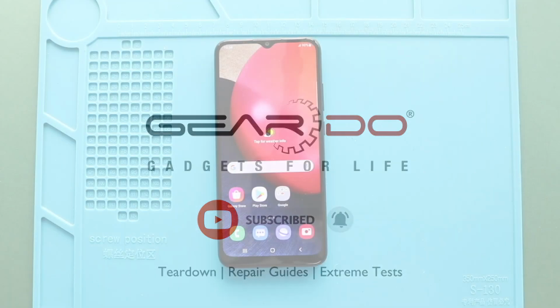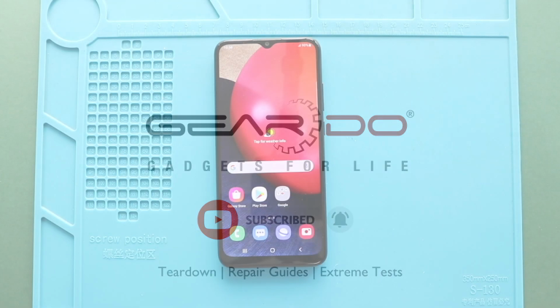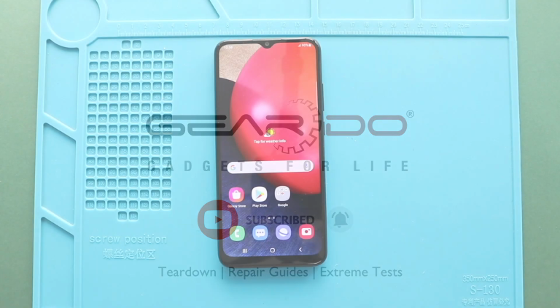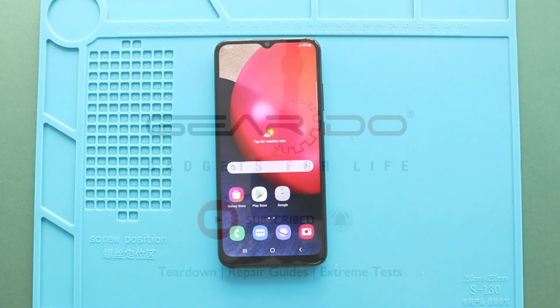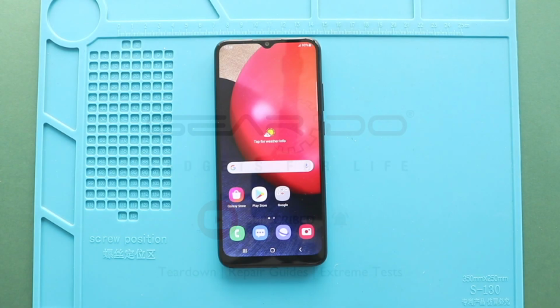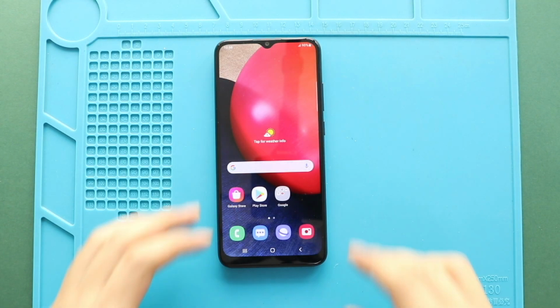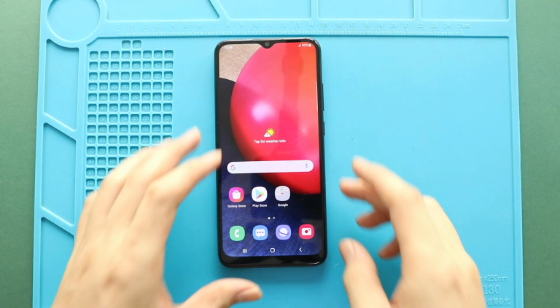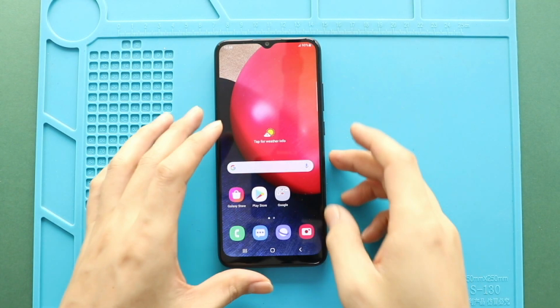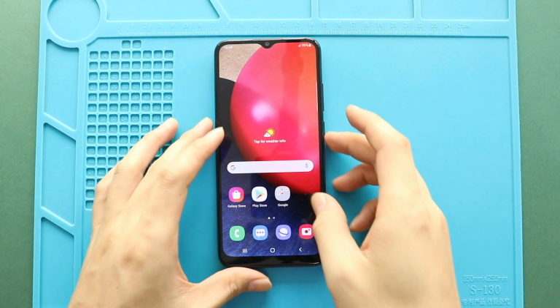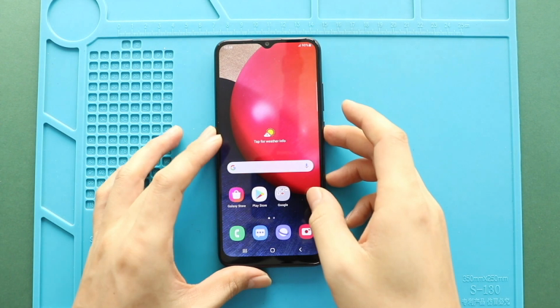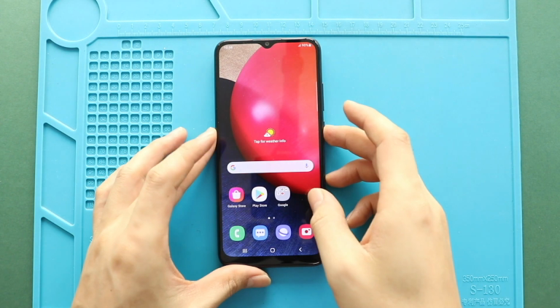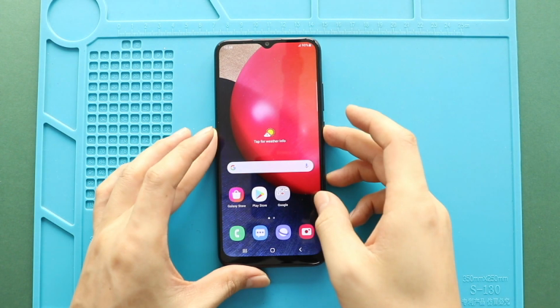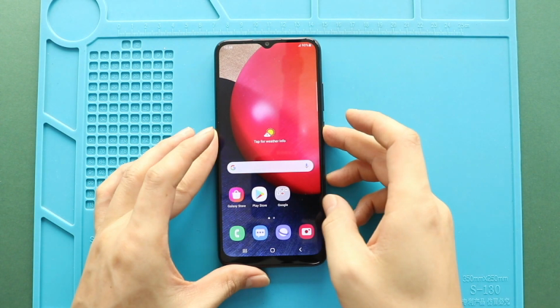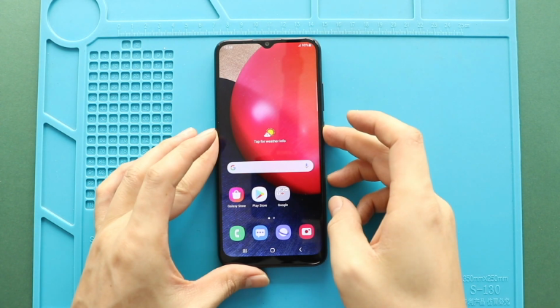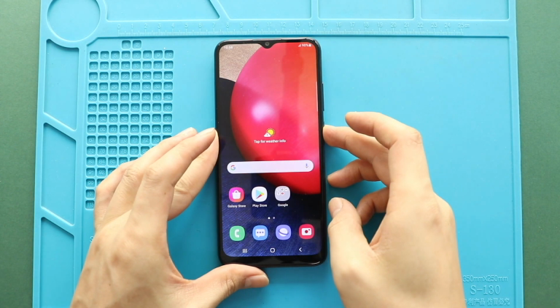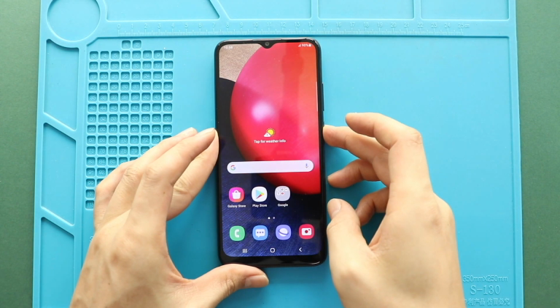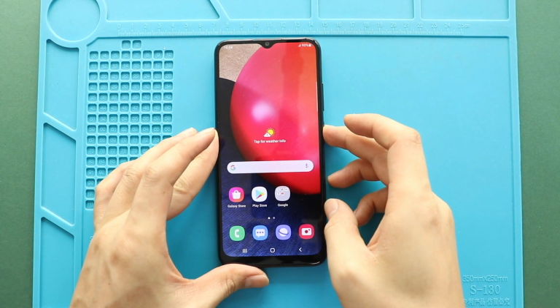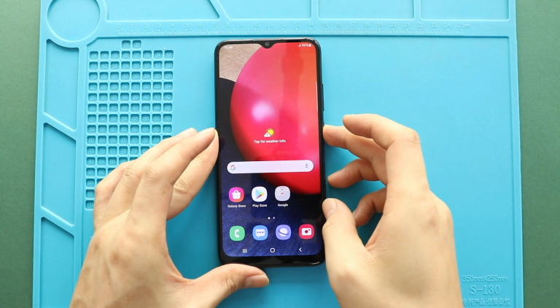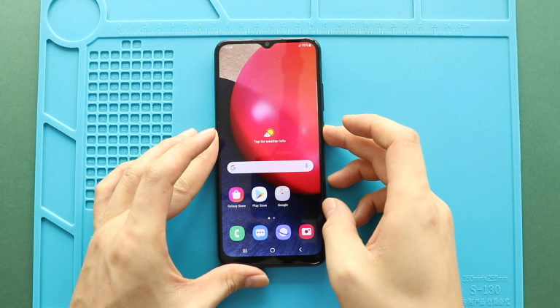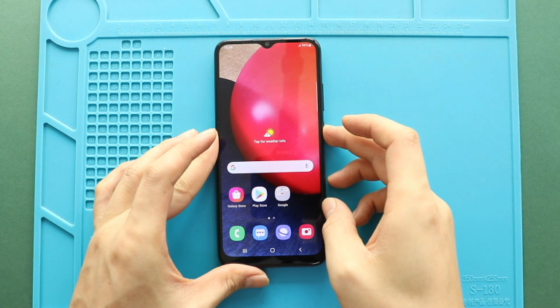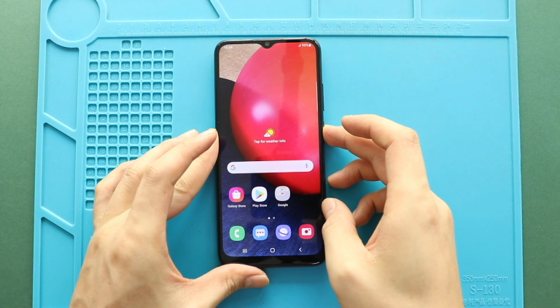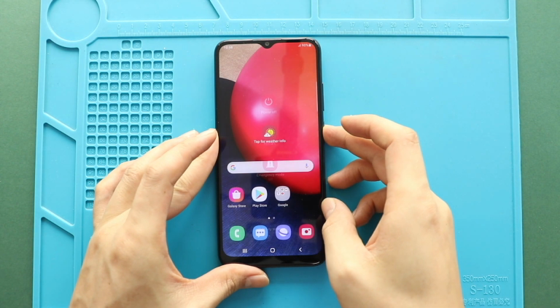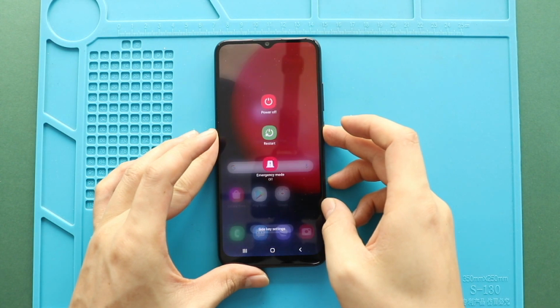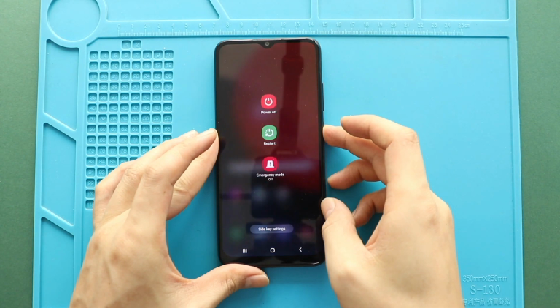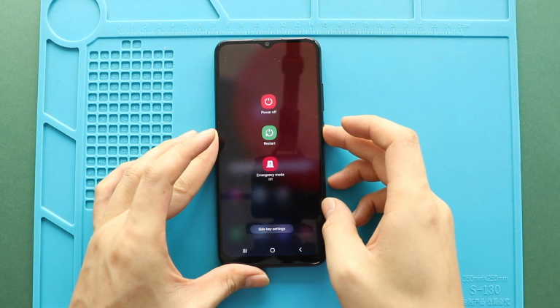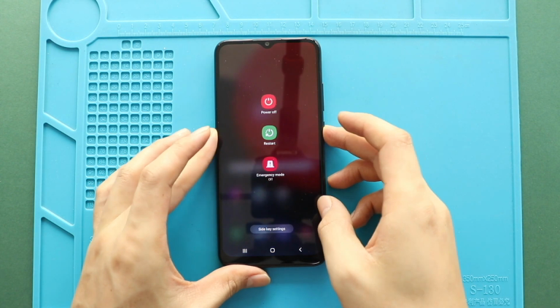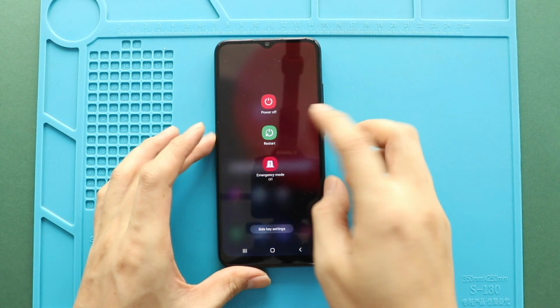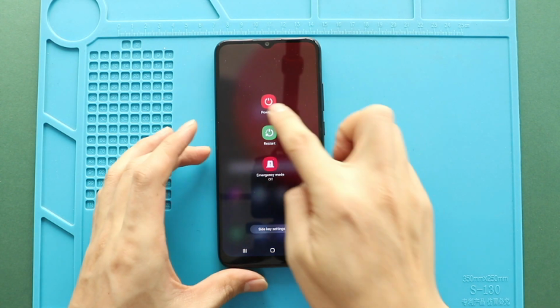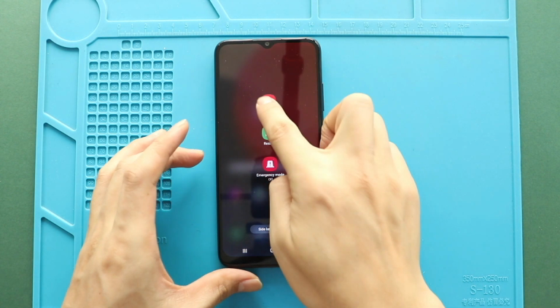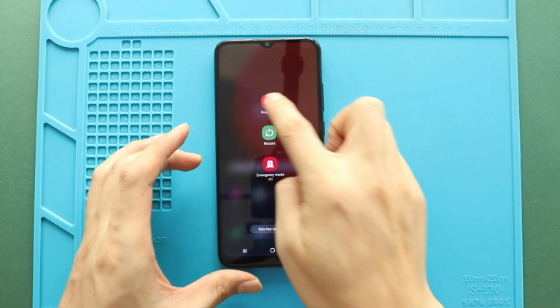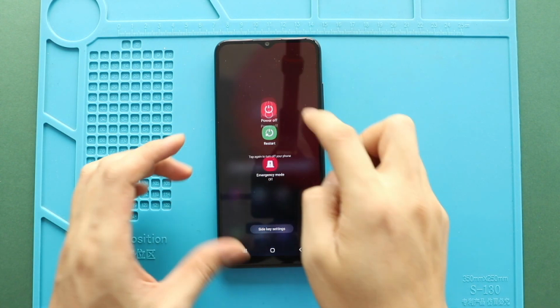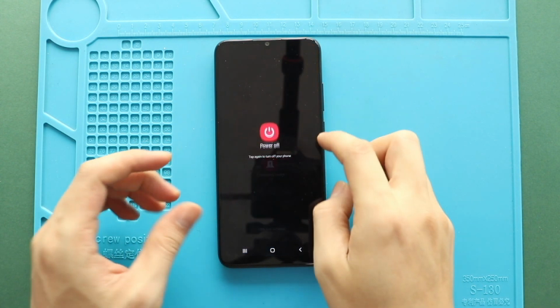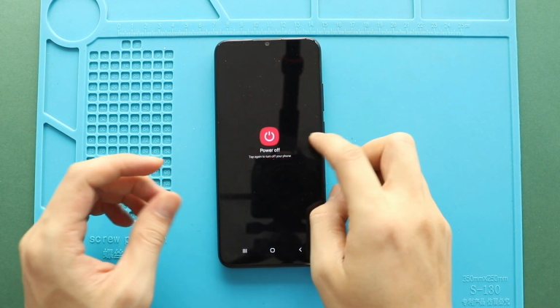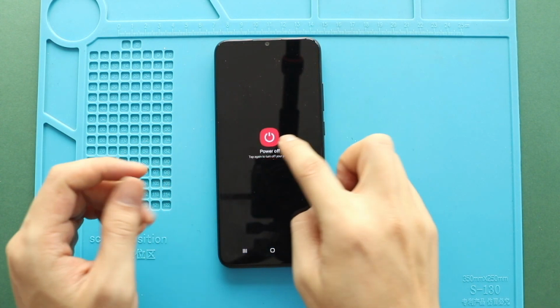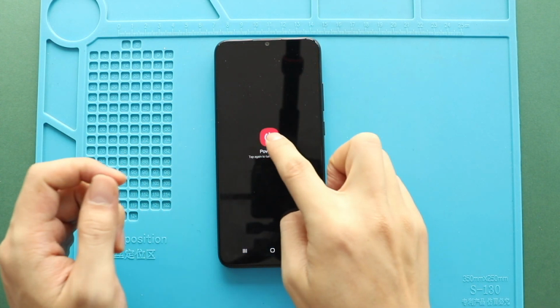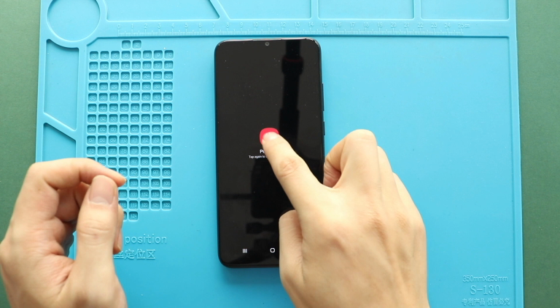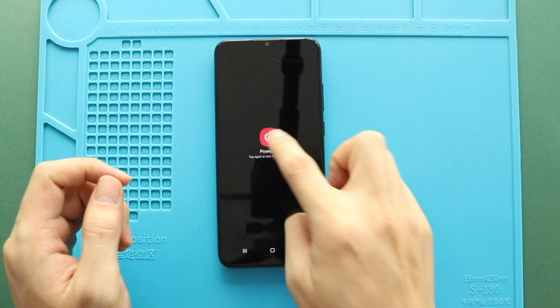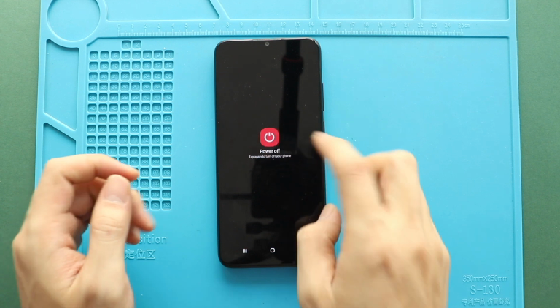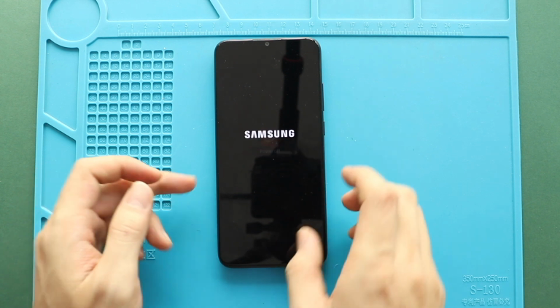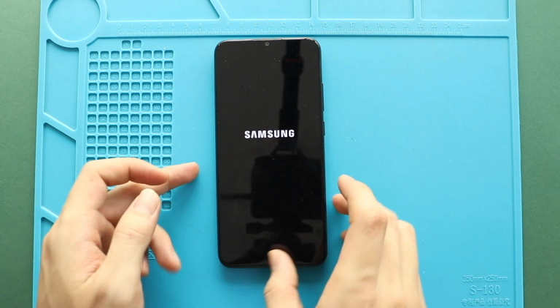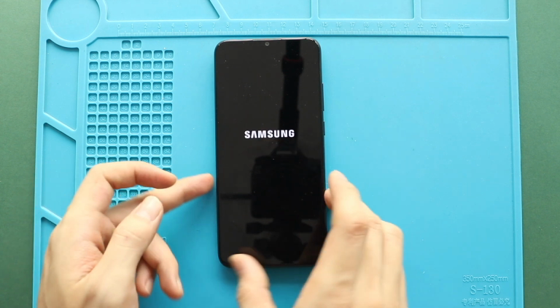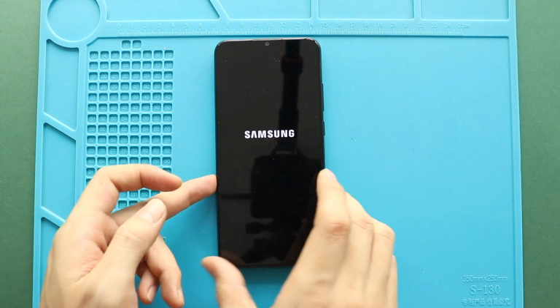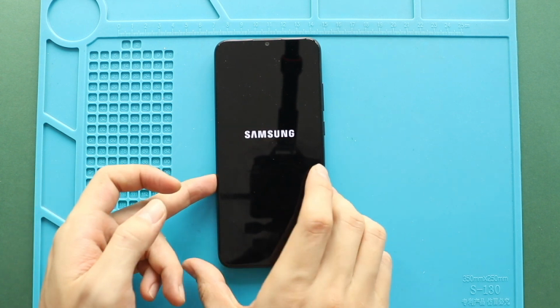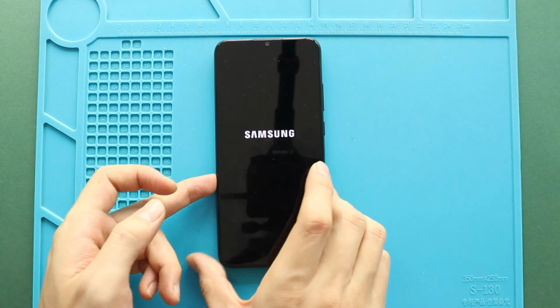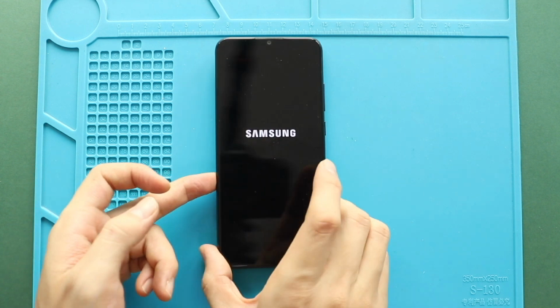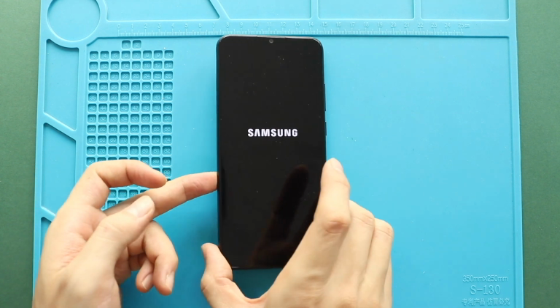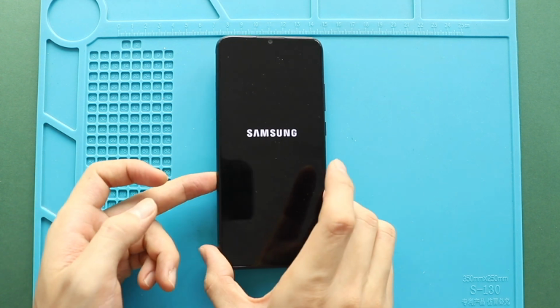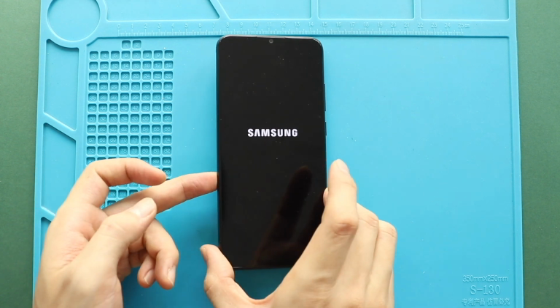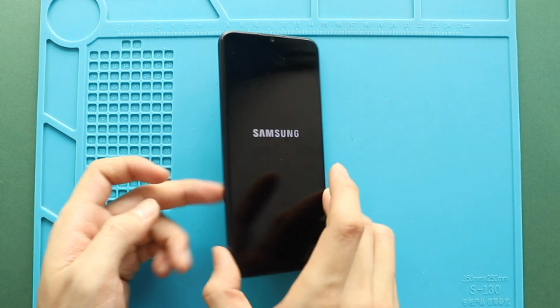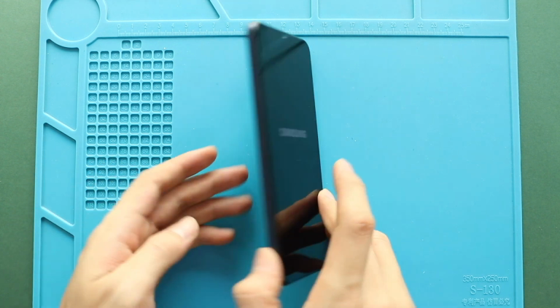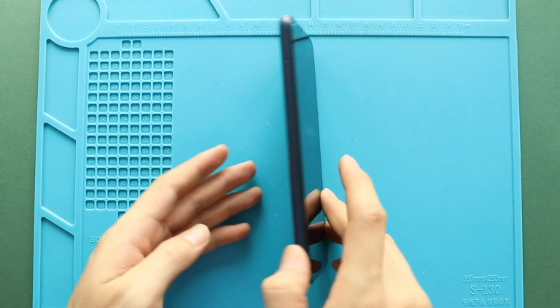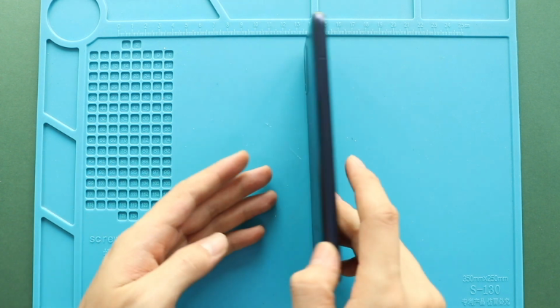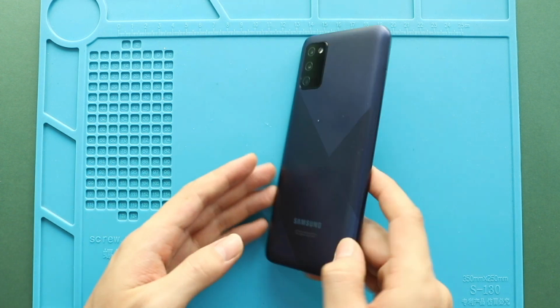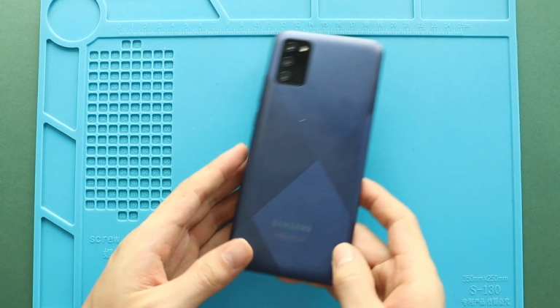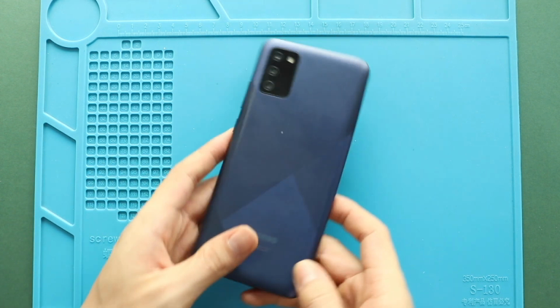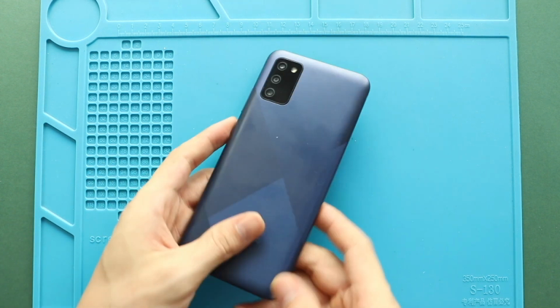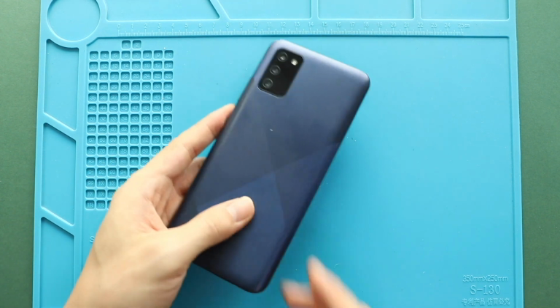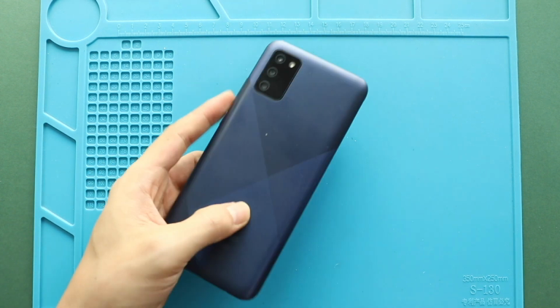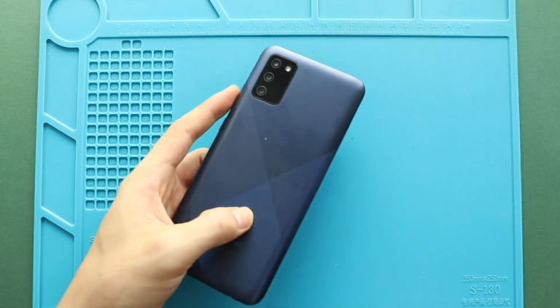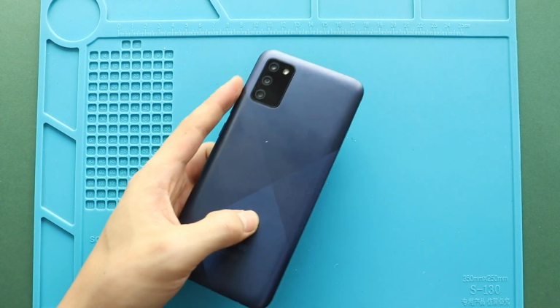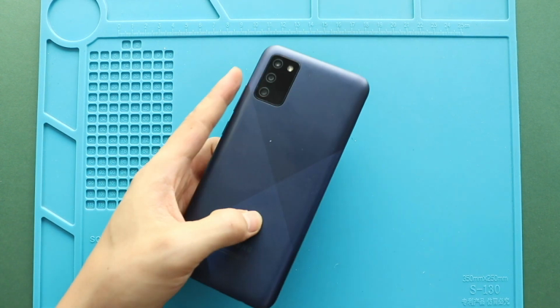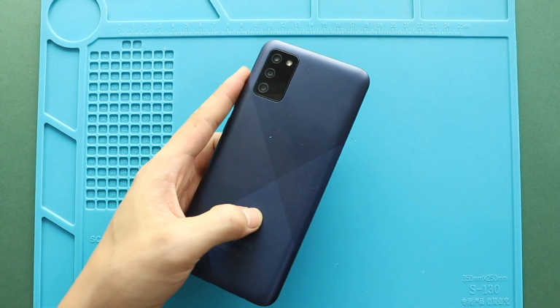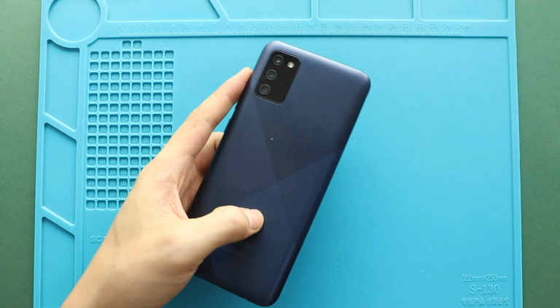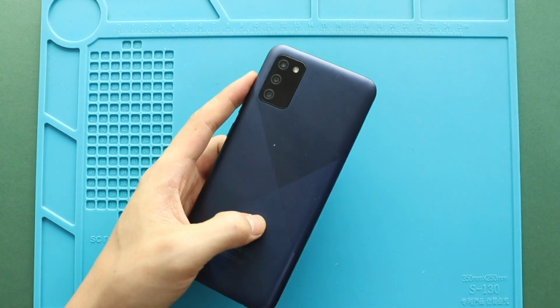Hi everyone, welcome back to Geado. Today, we will show you how to replace the charging port board on the Samsung Galaxy A02s mobile phone.